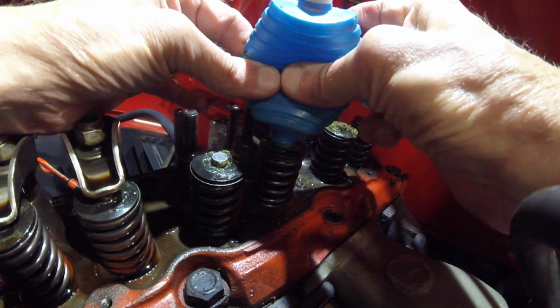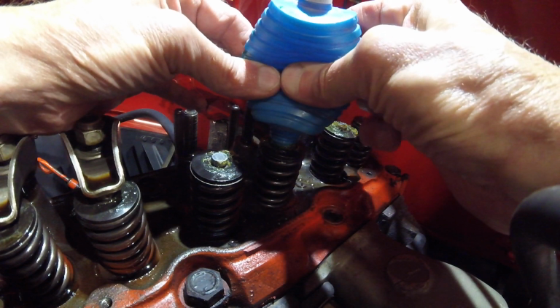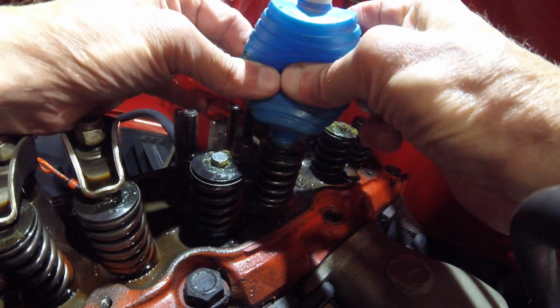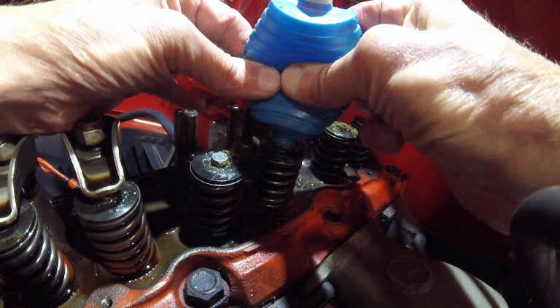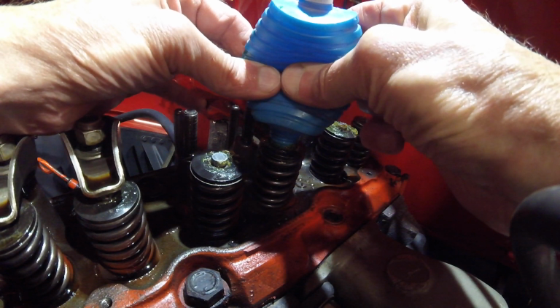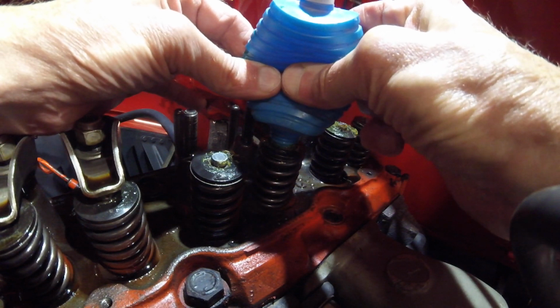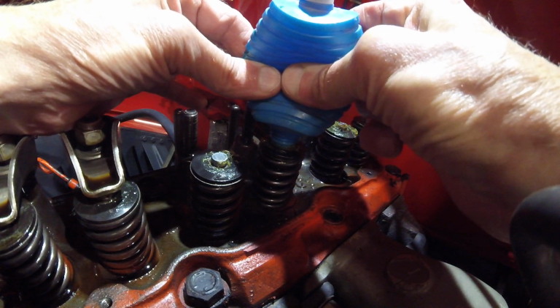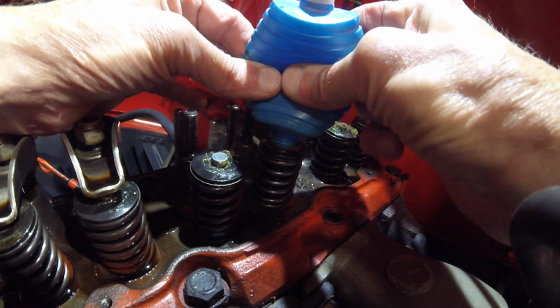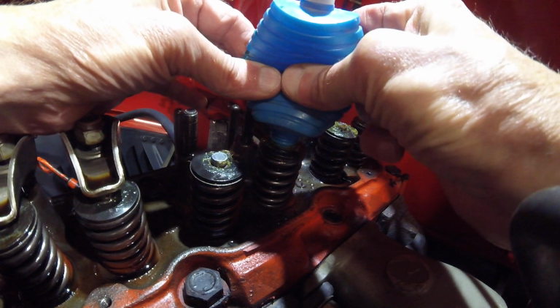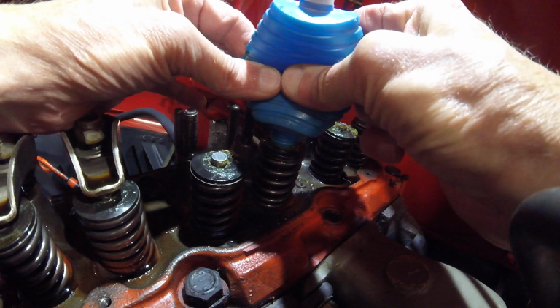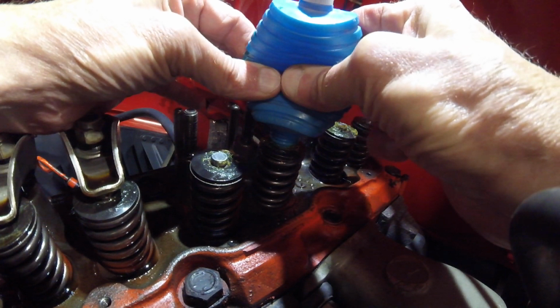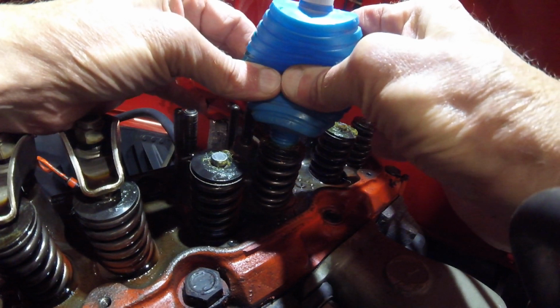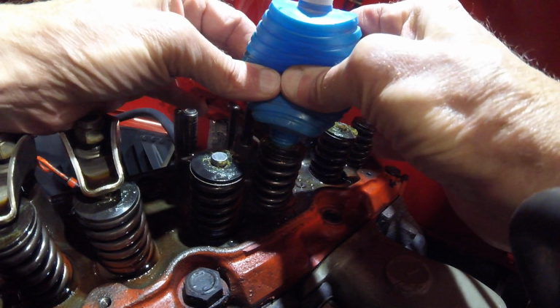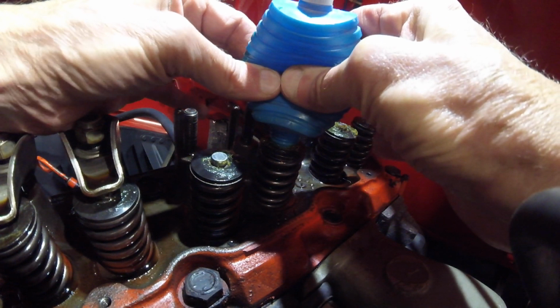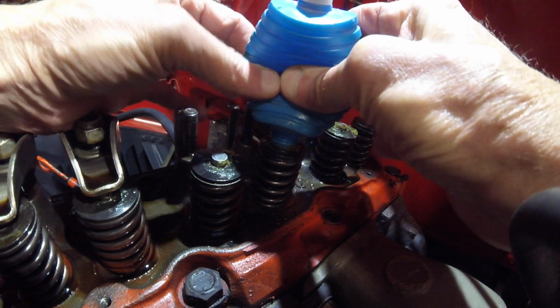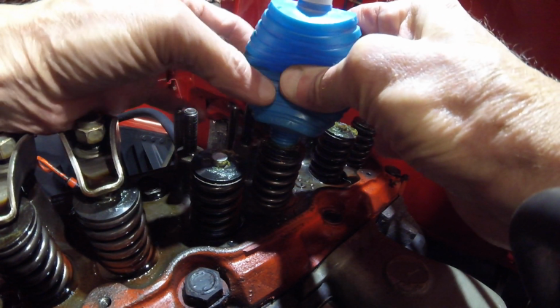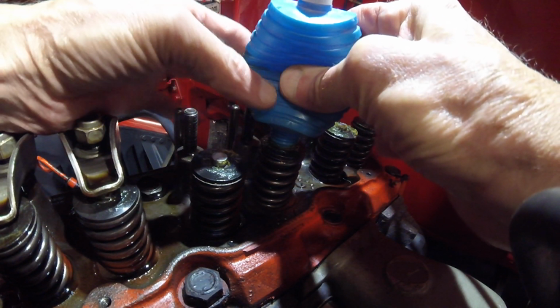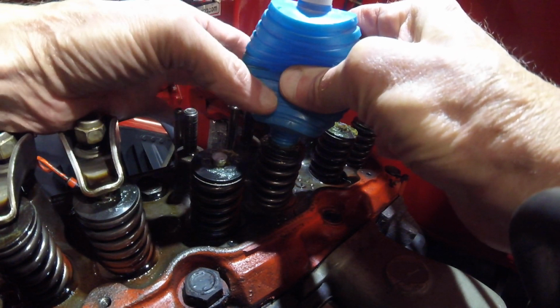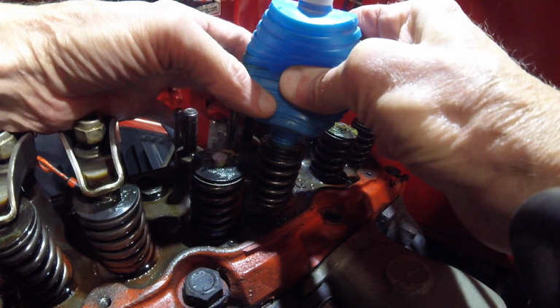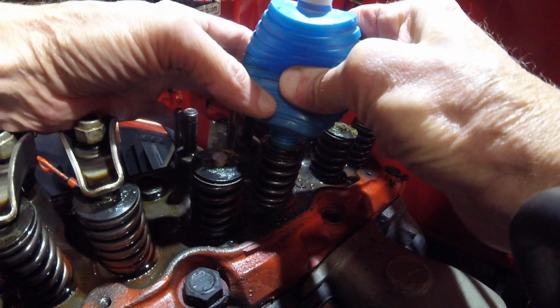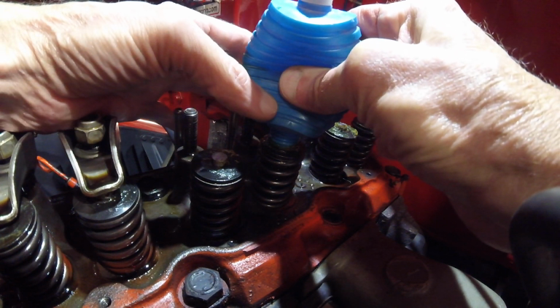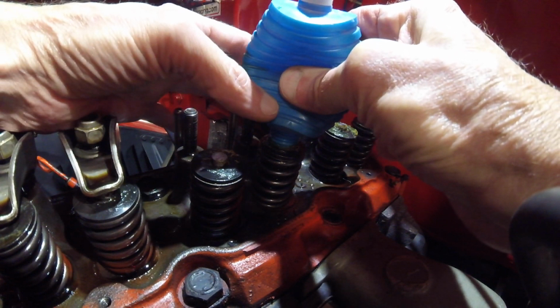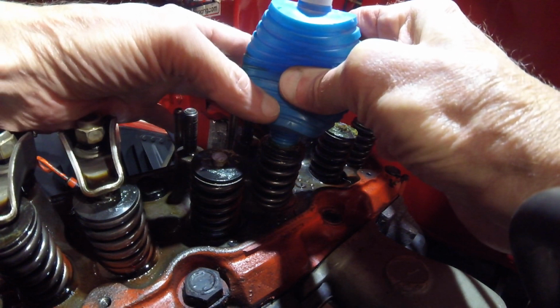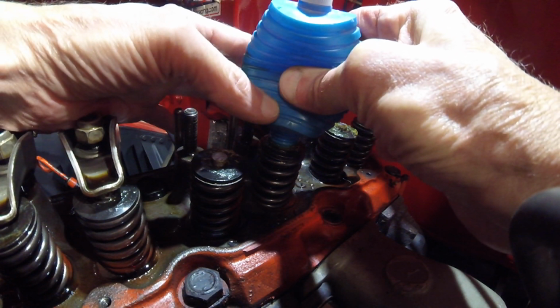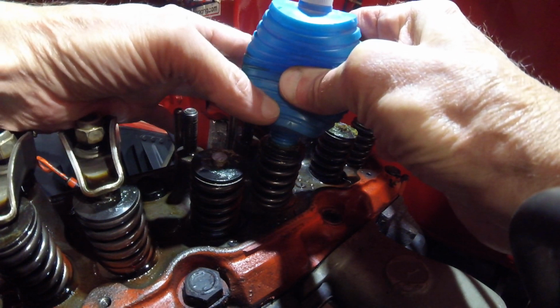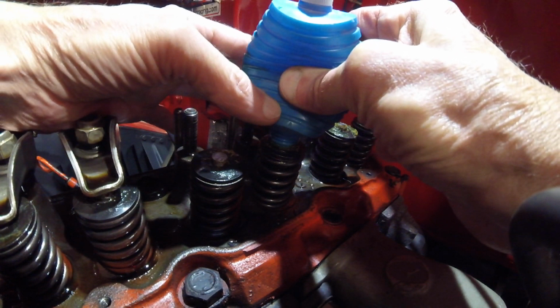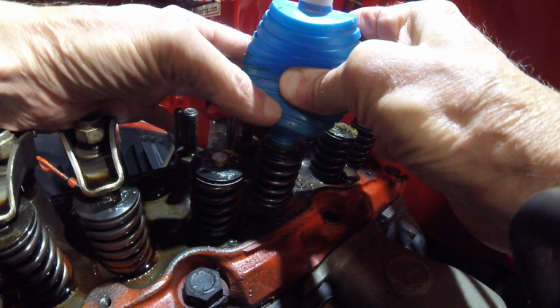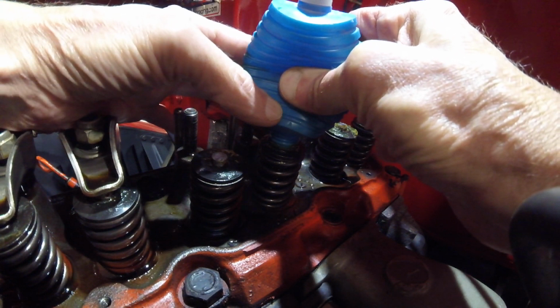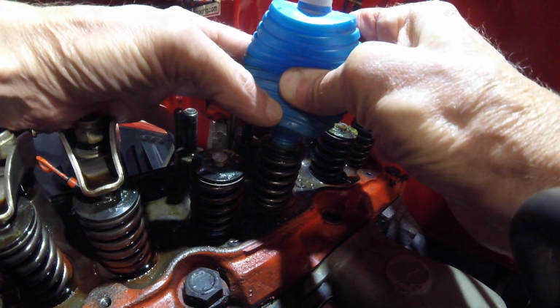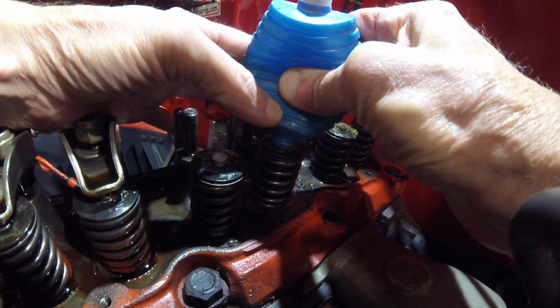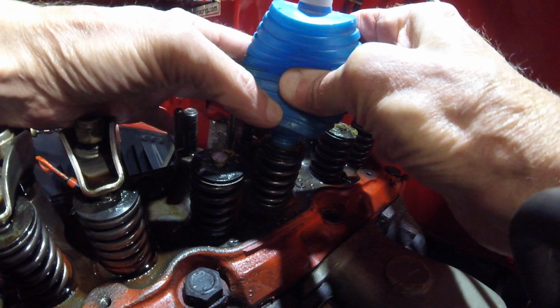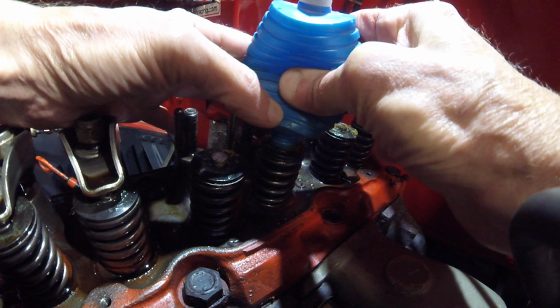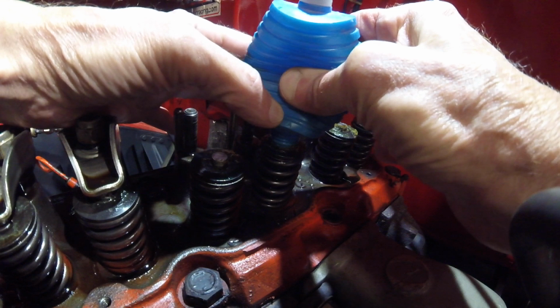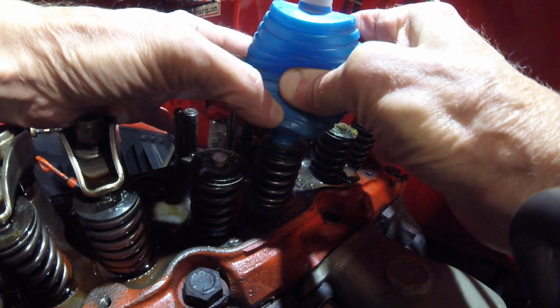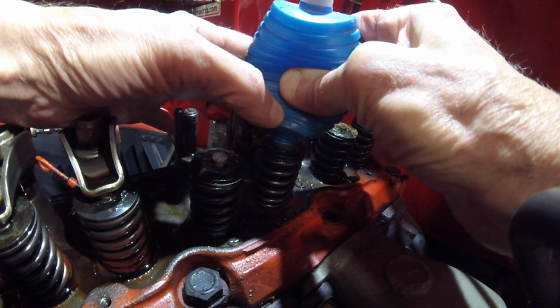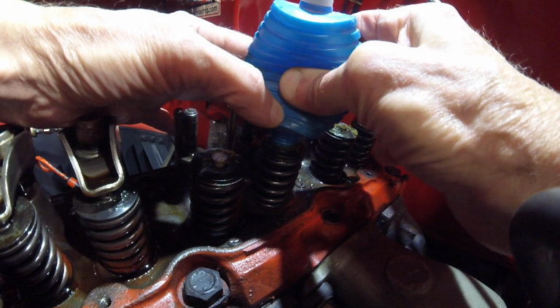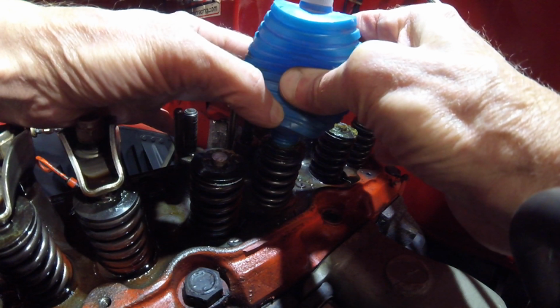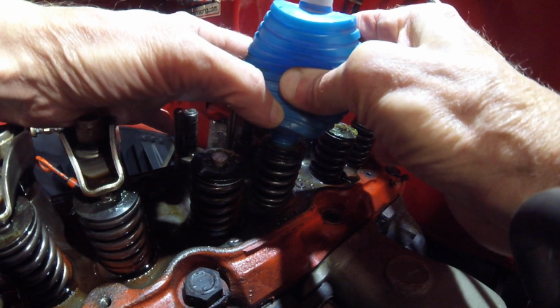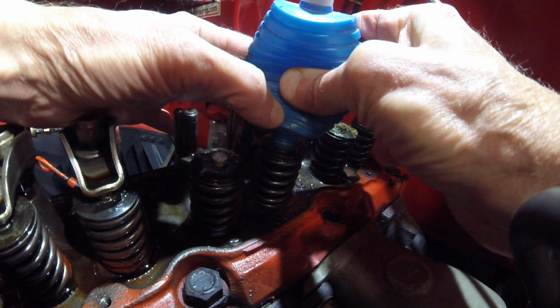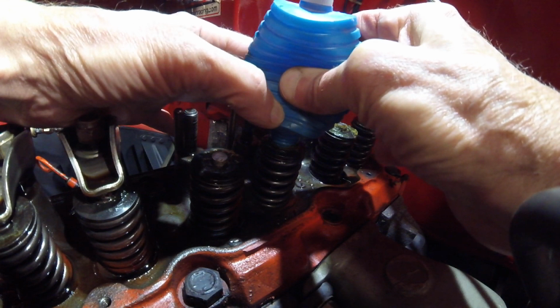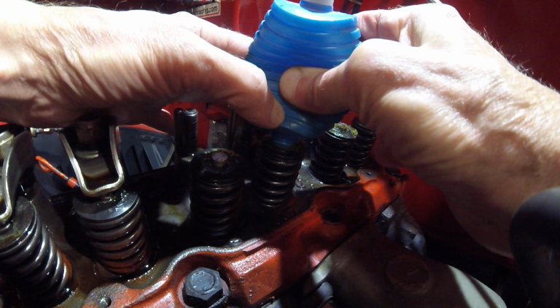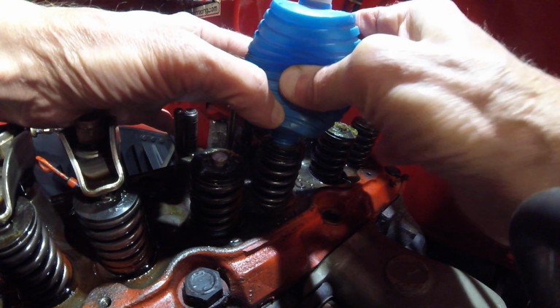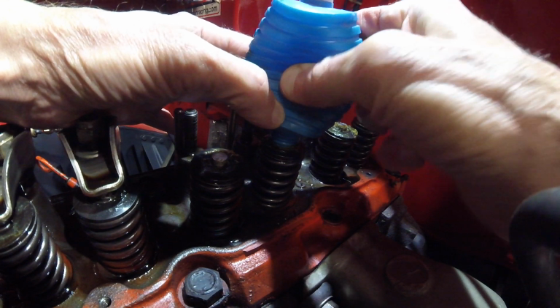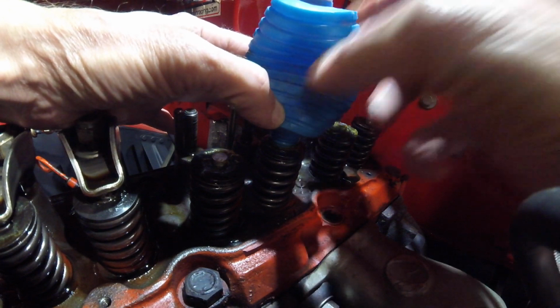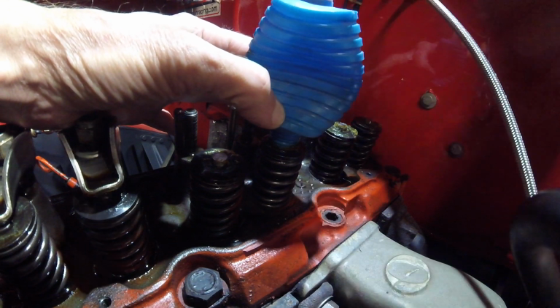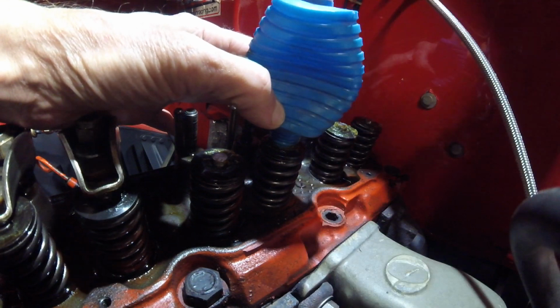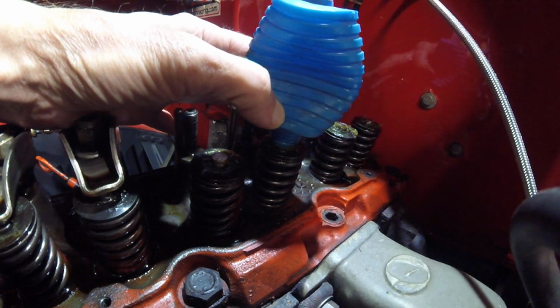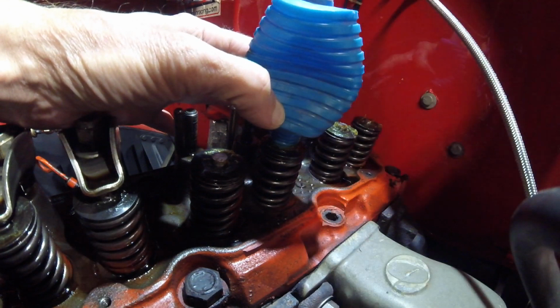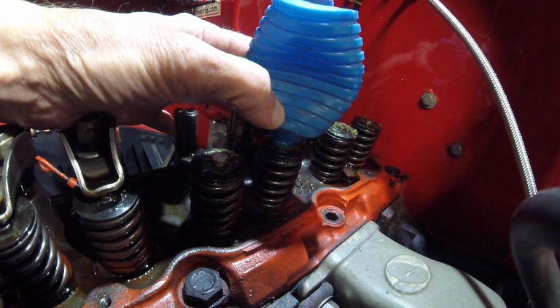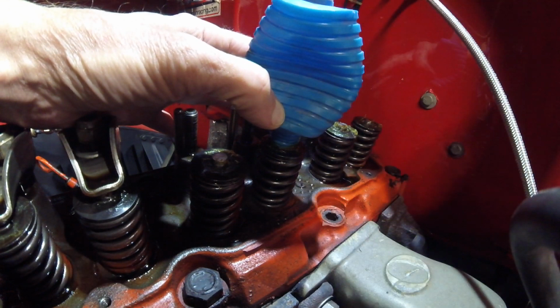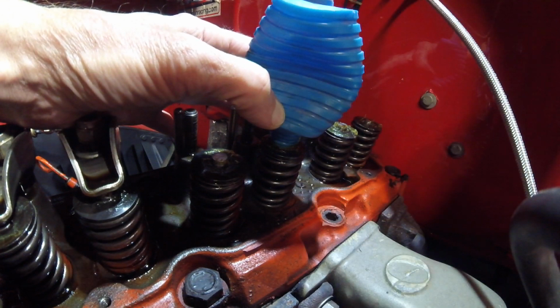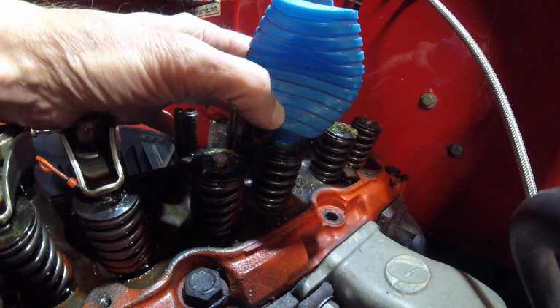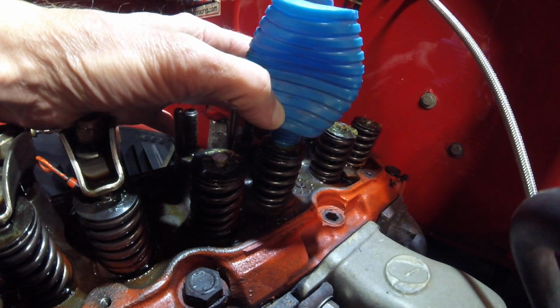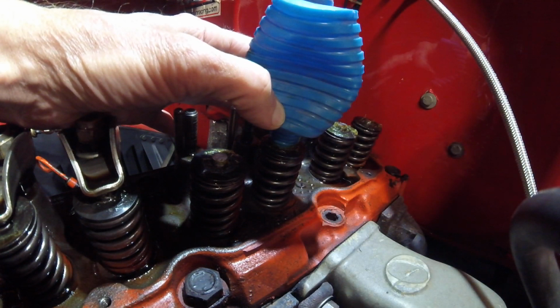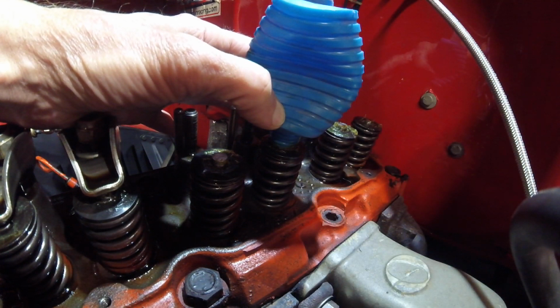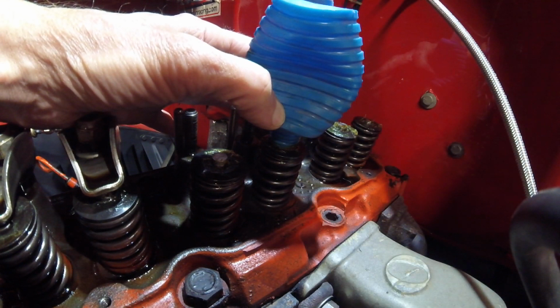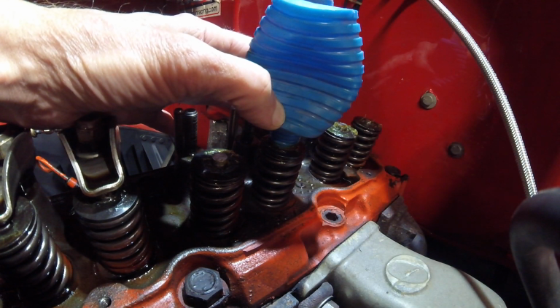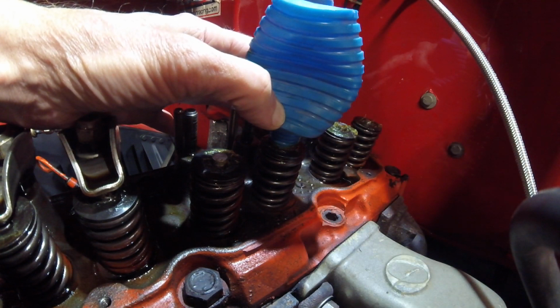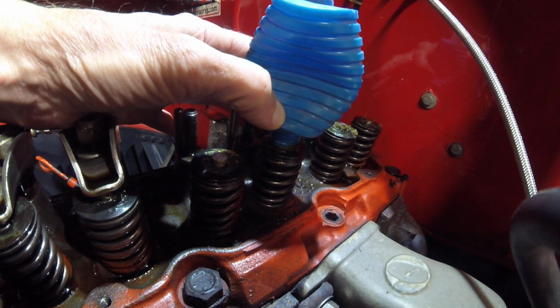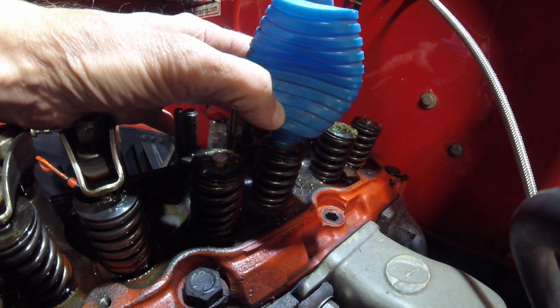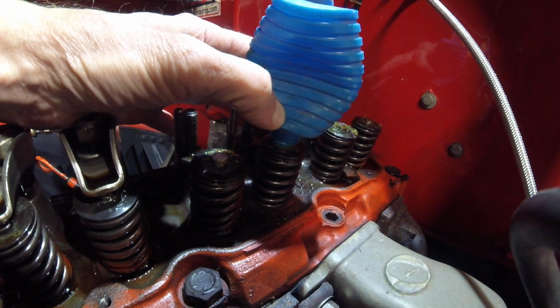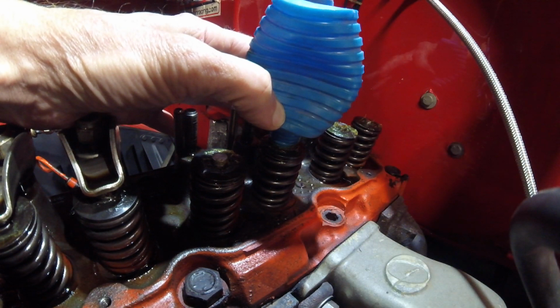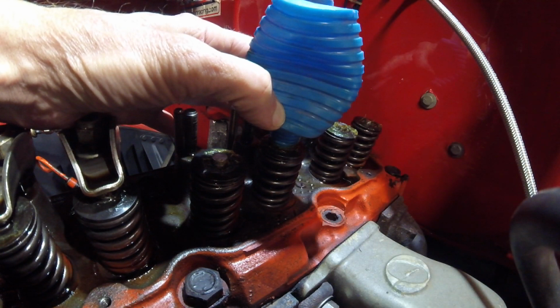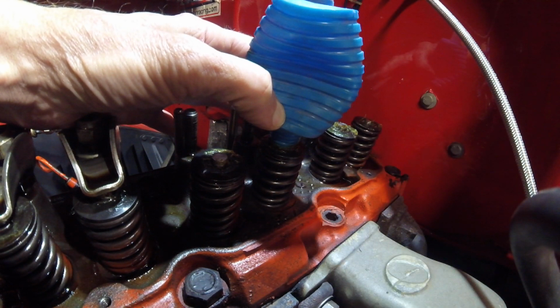Now we're going to check this one here — press nice and tight — see, that one there holds a good vacuum.